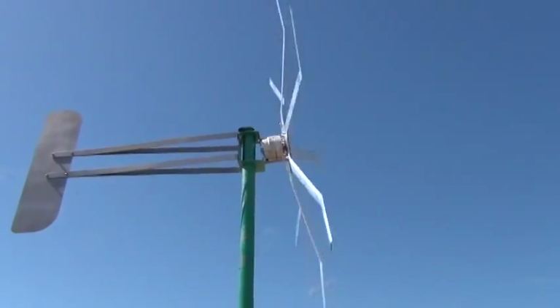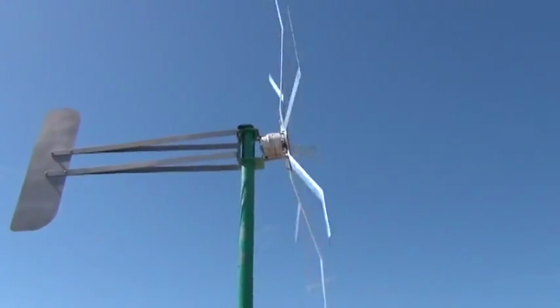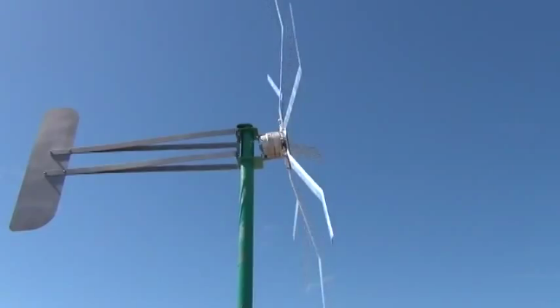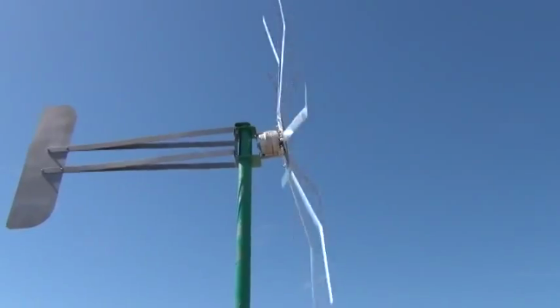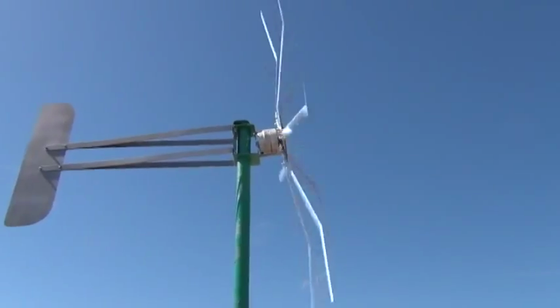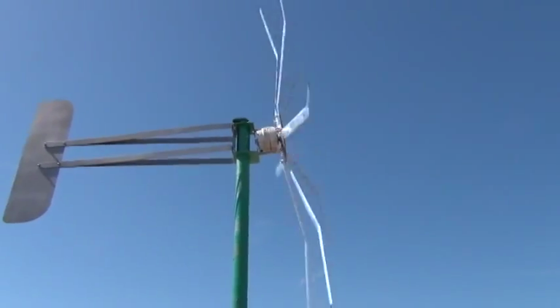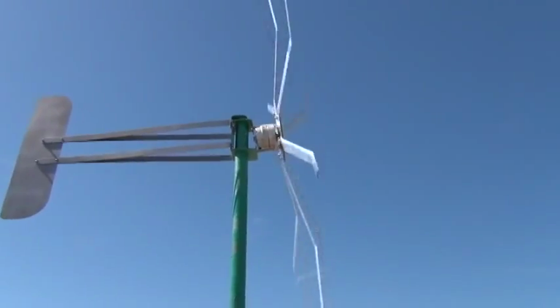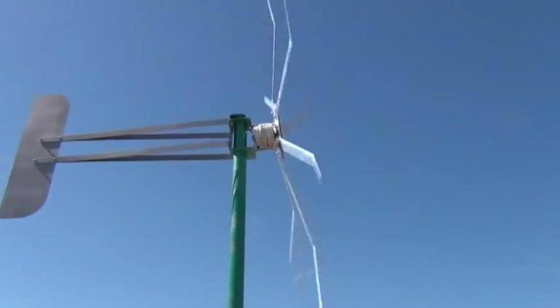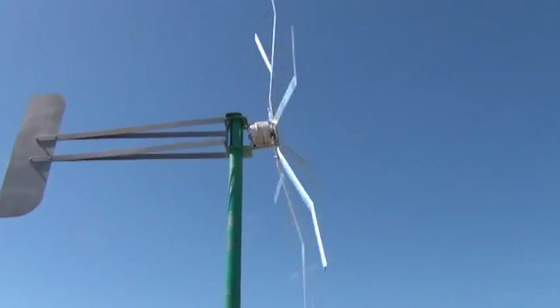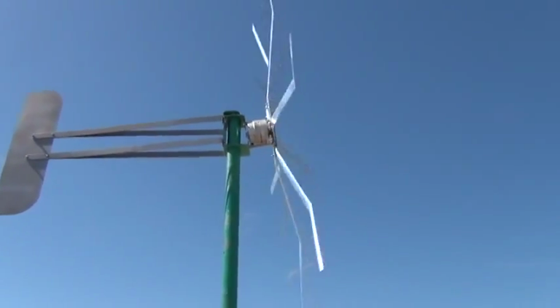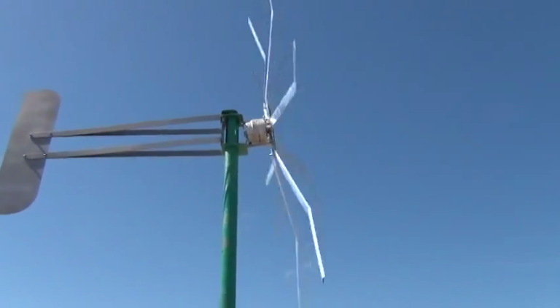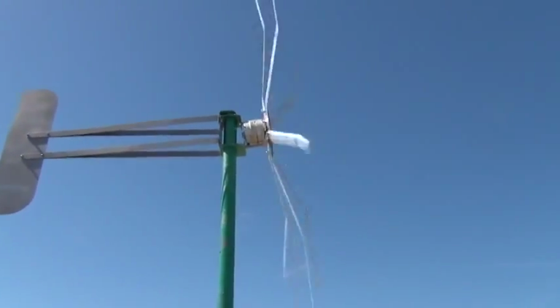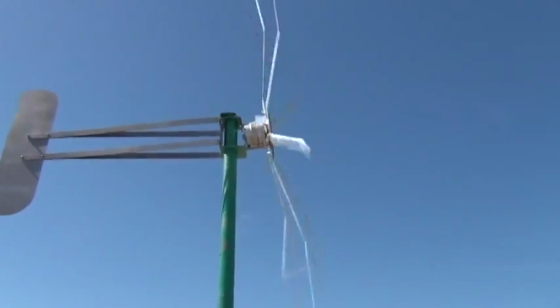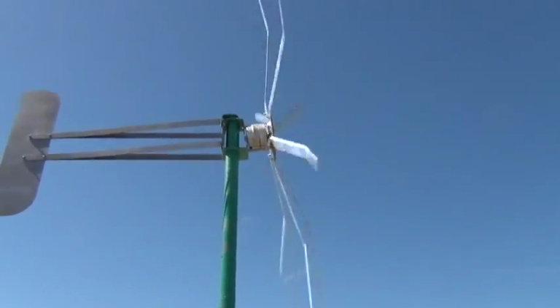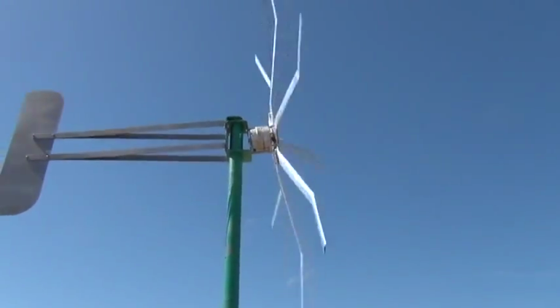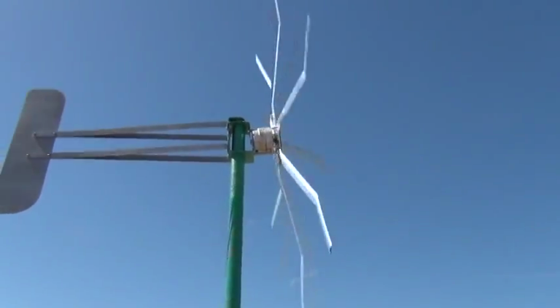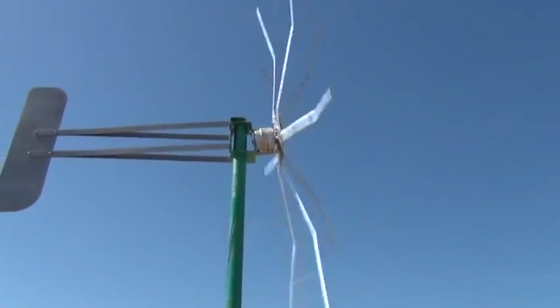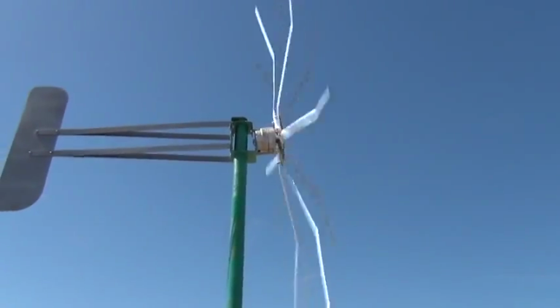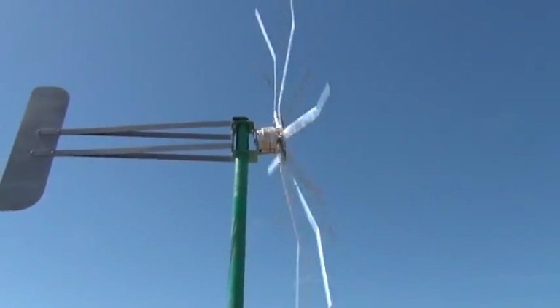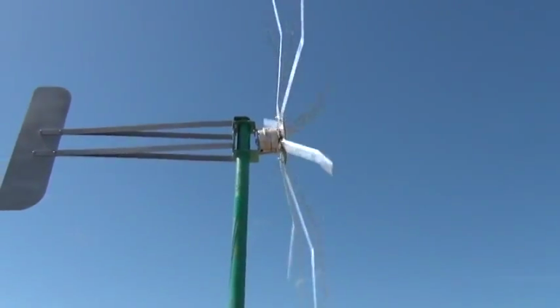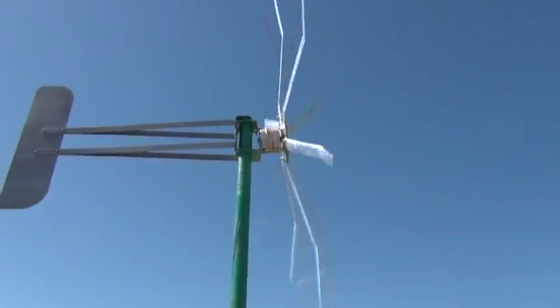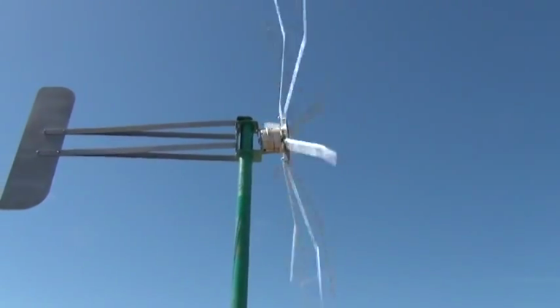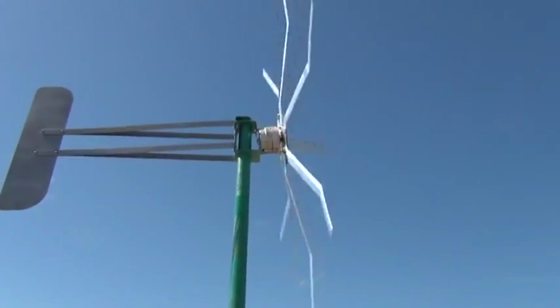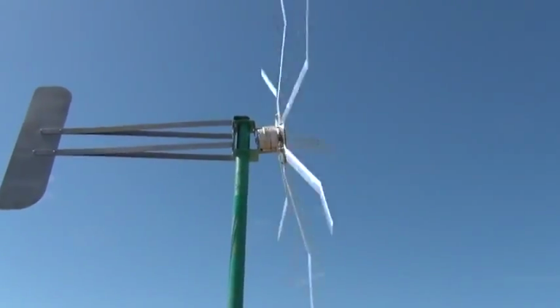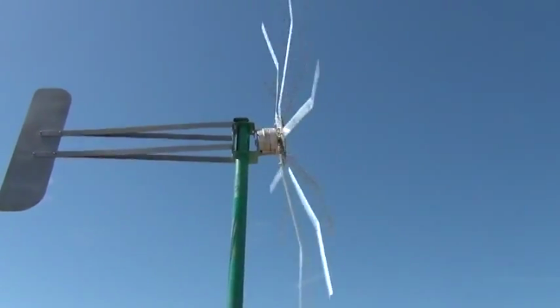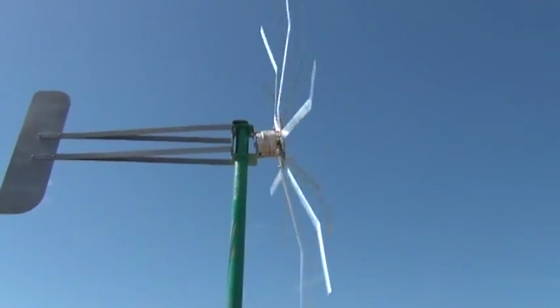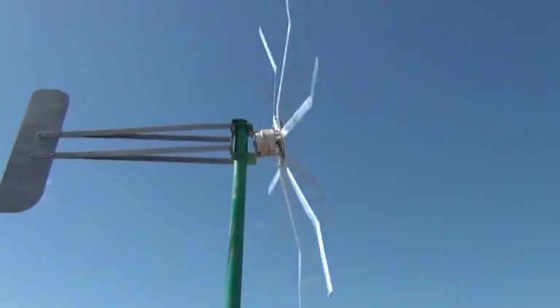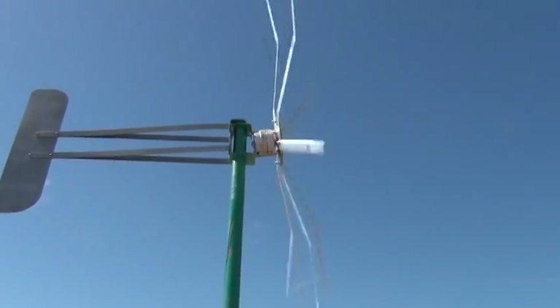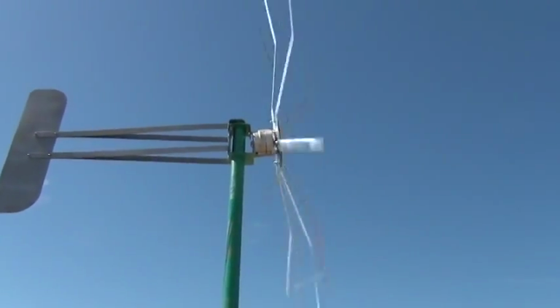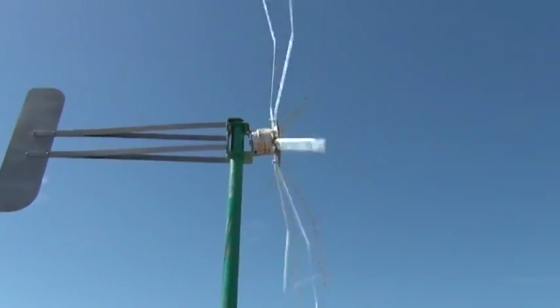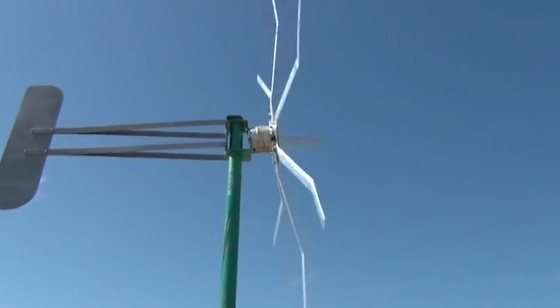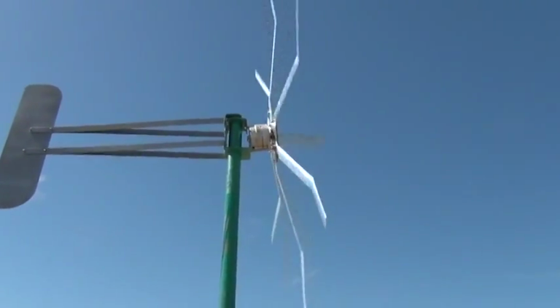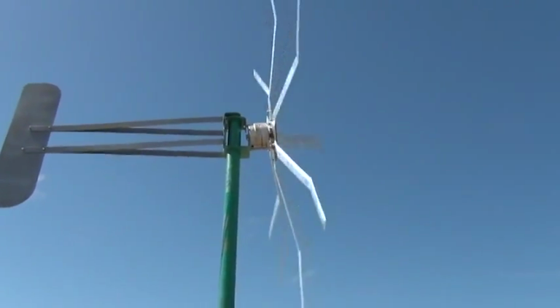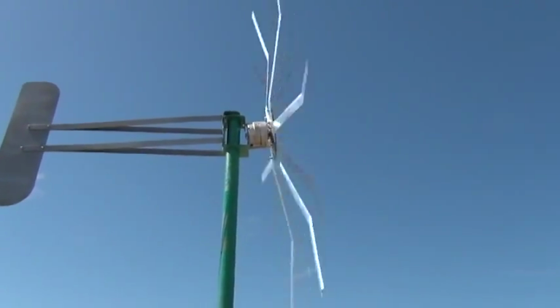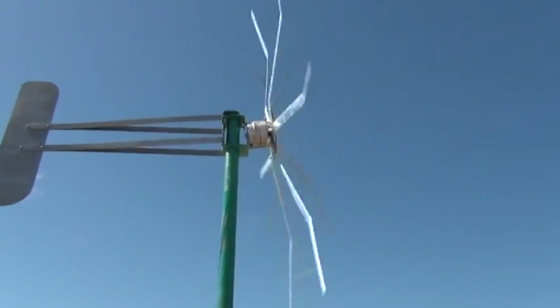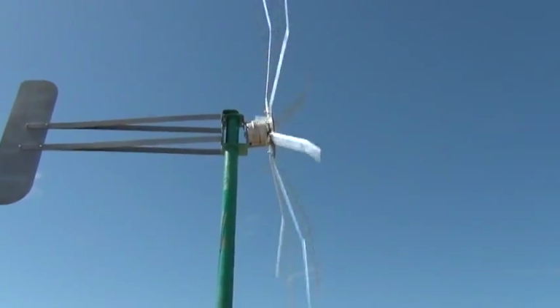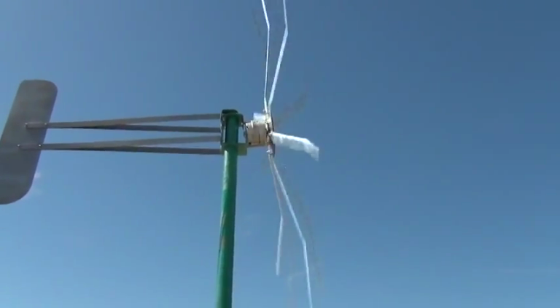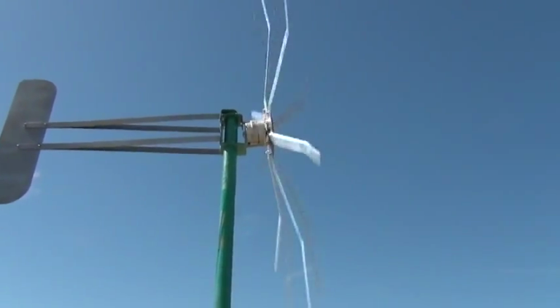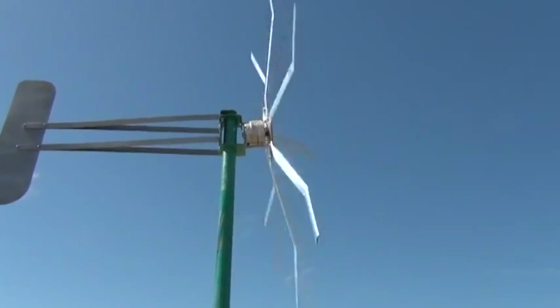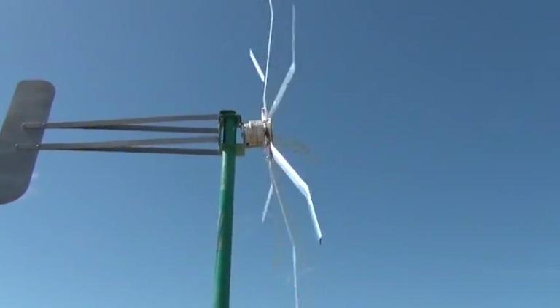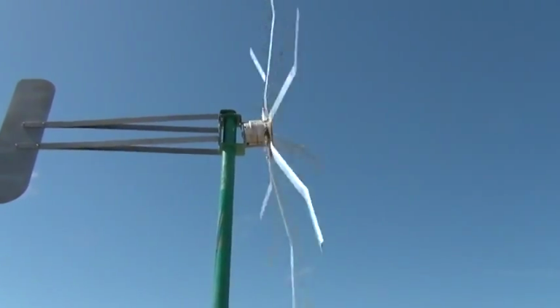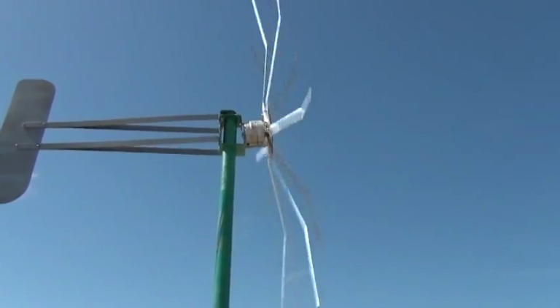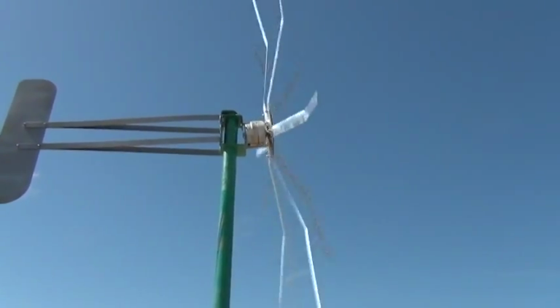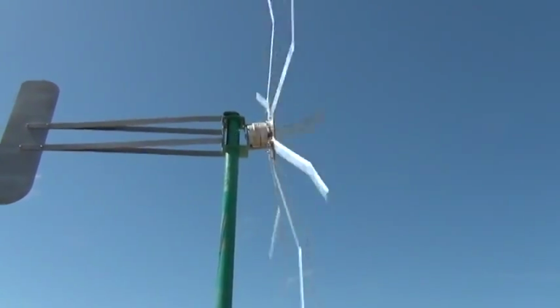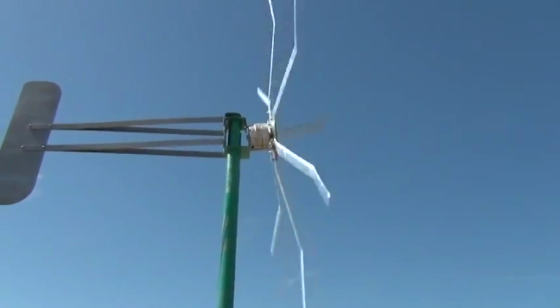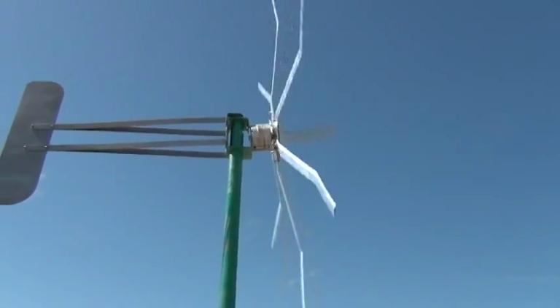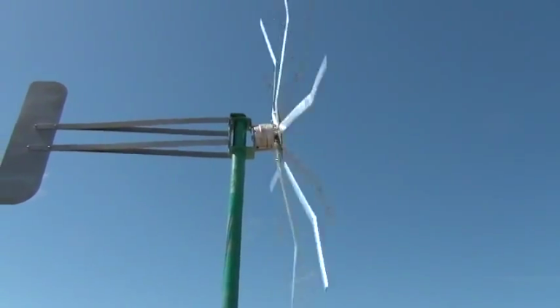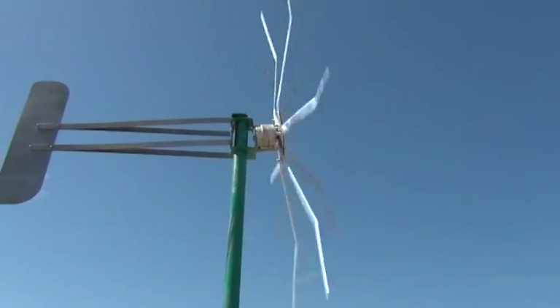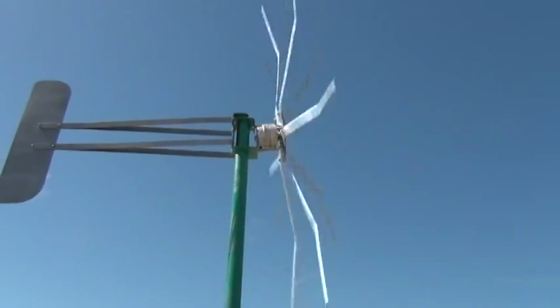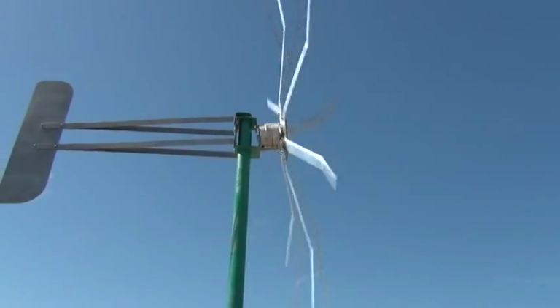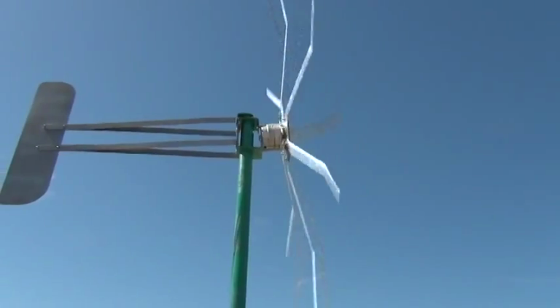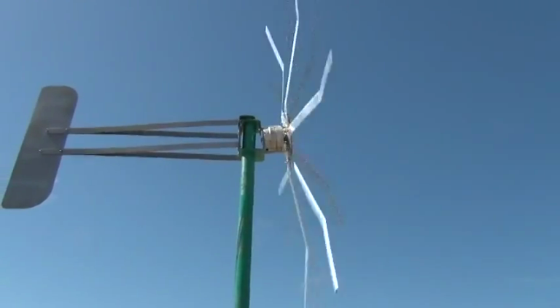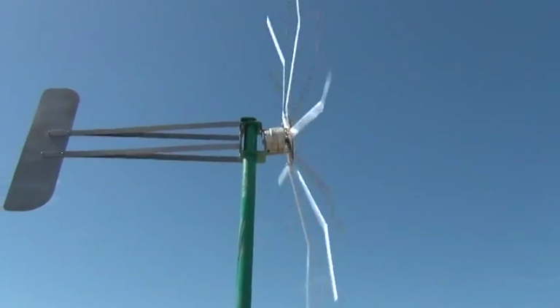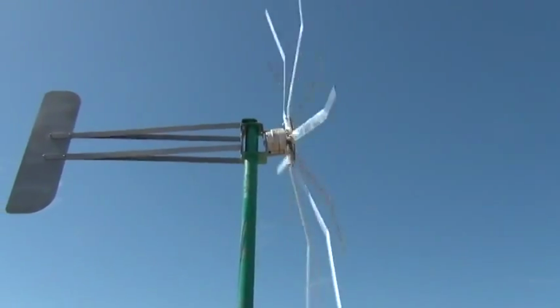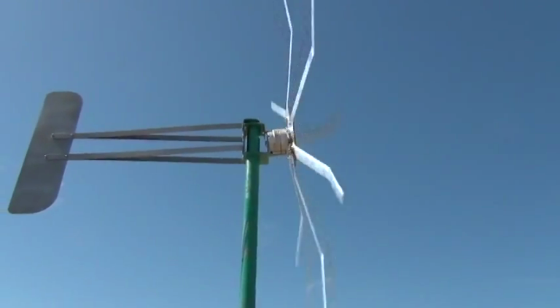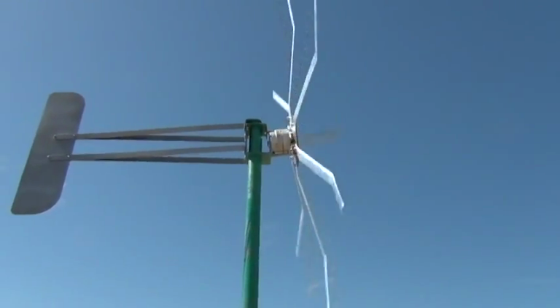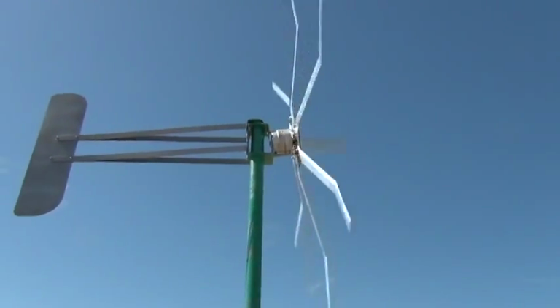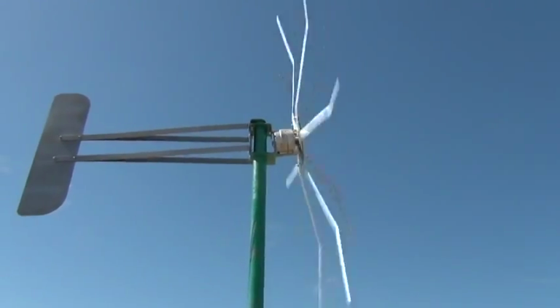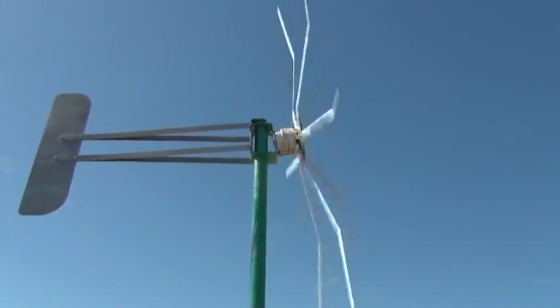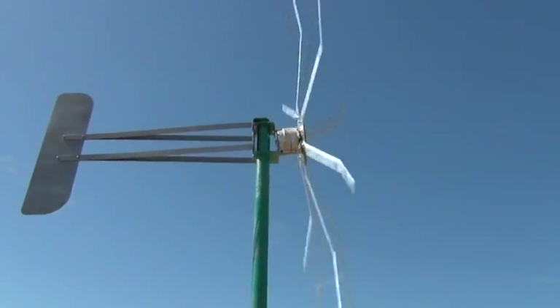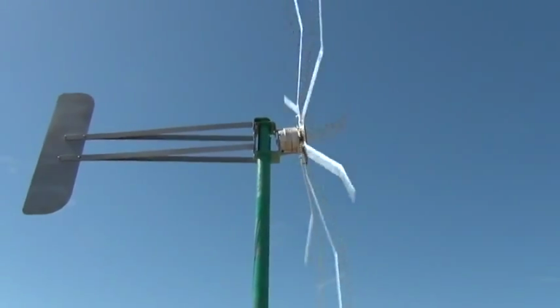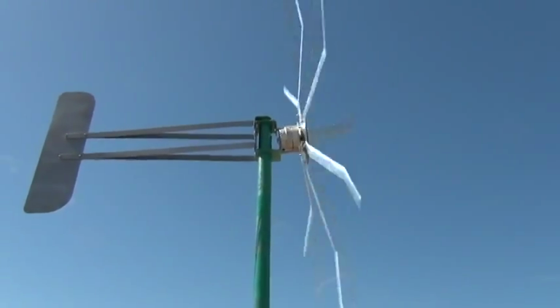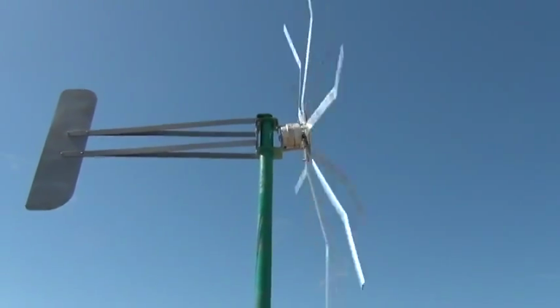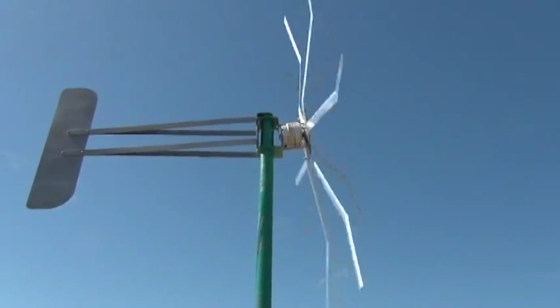Just so you can see the tilt on the bracket — it puts the blade about 16 inches away from the pole.